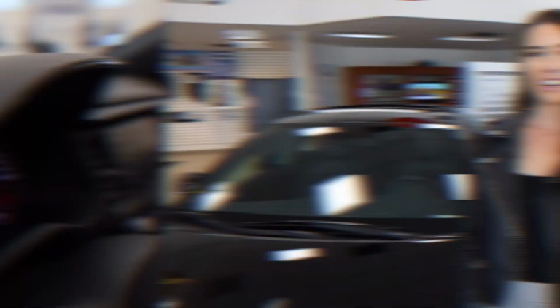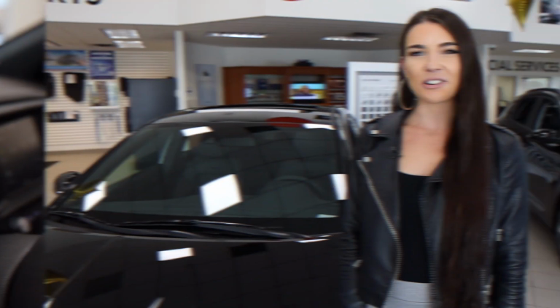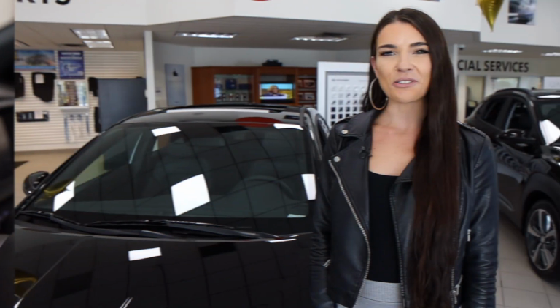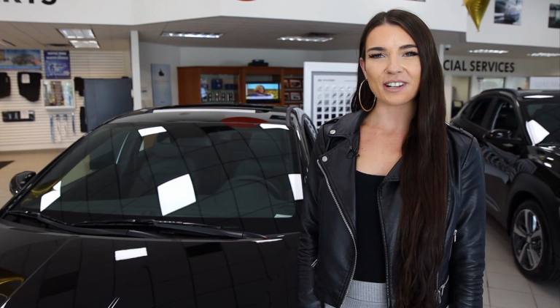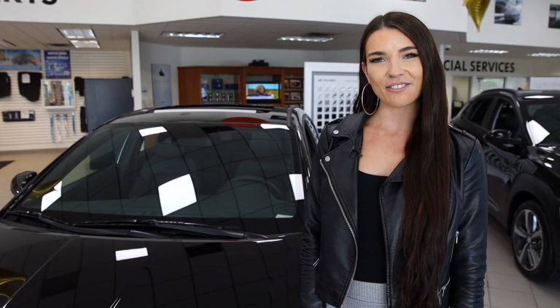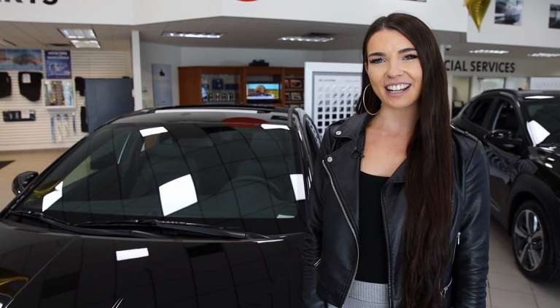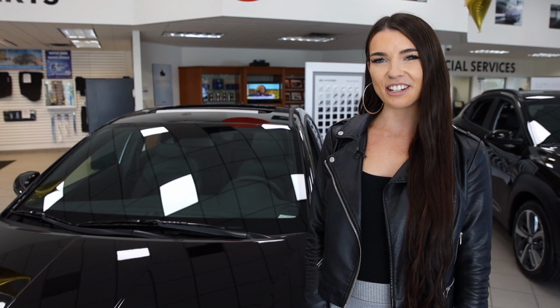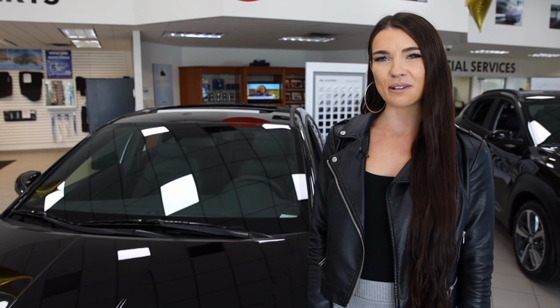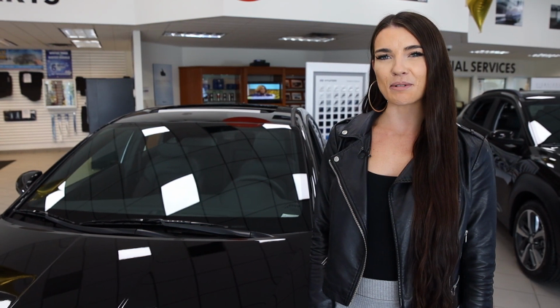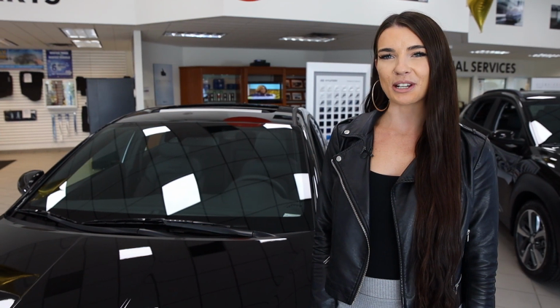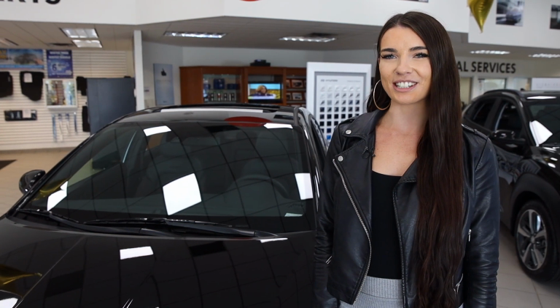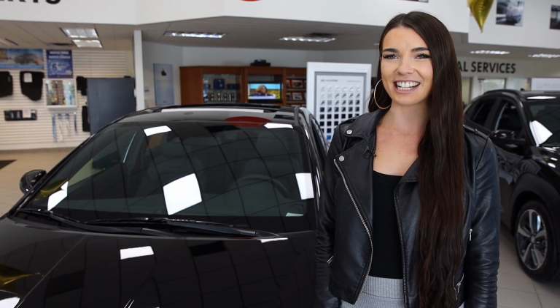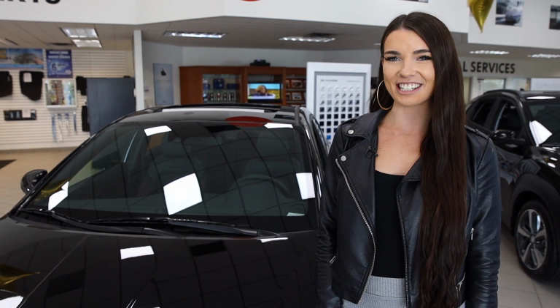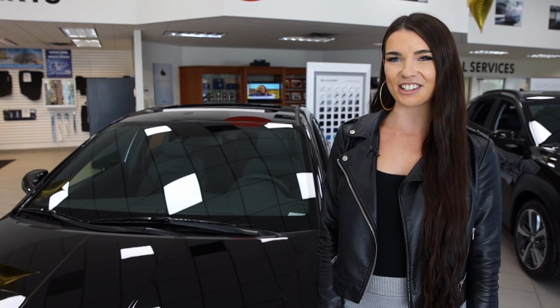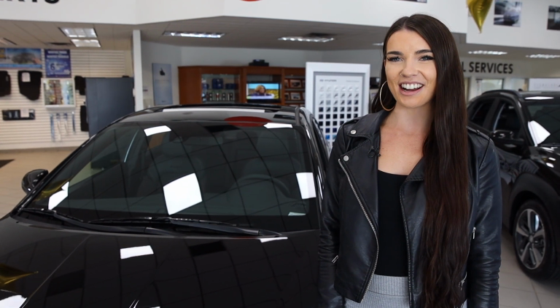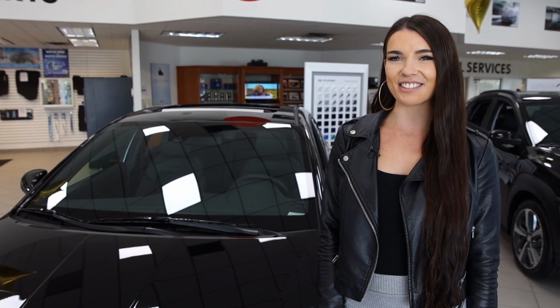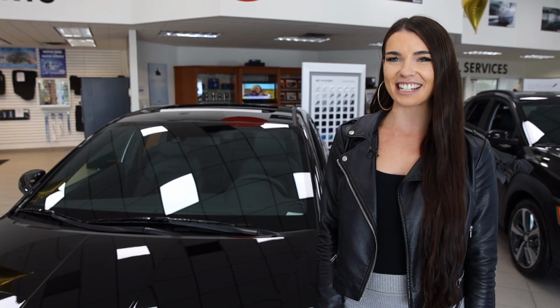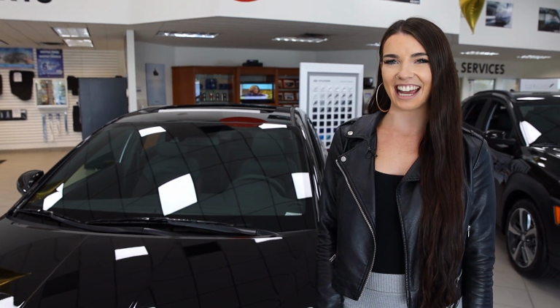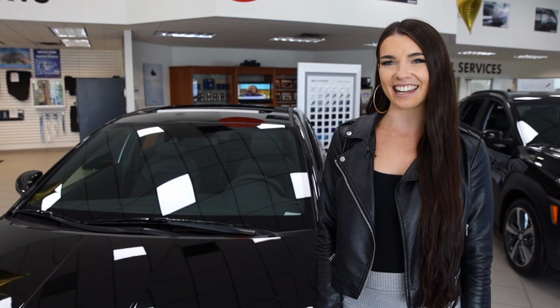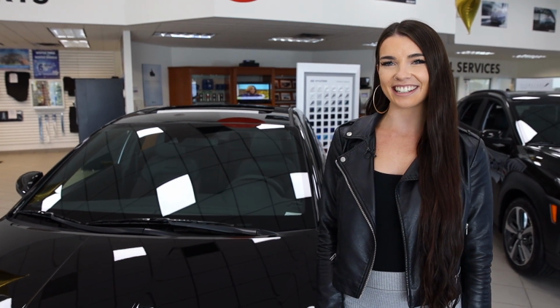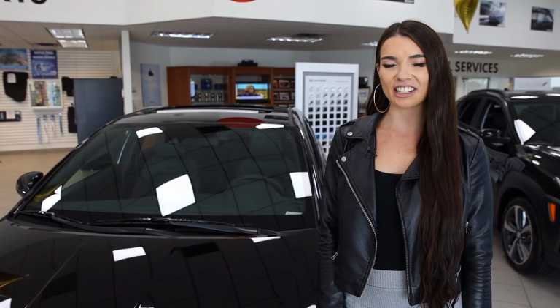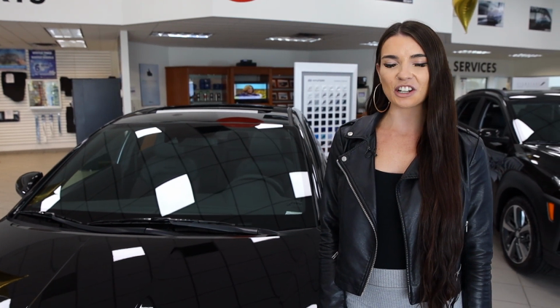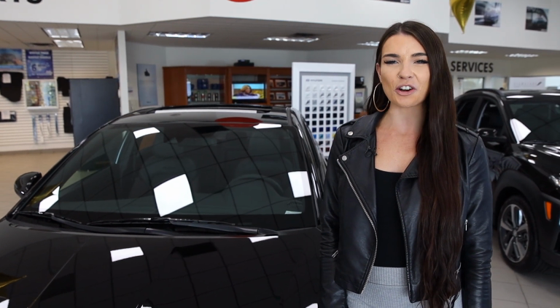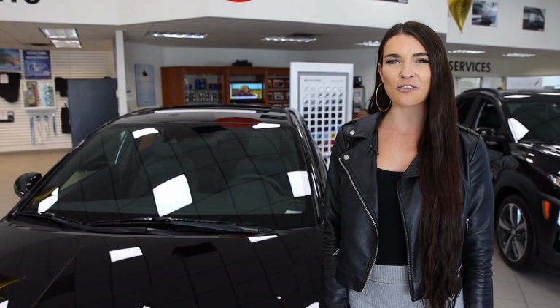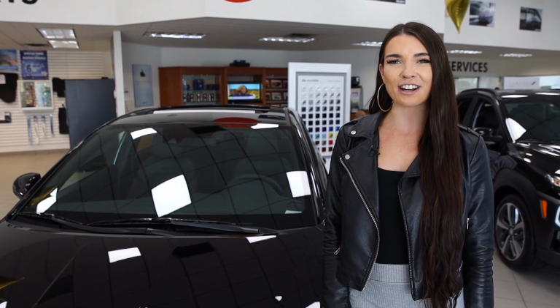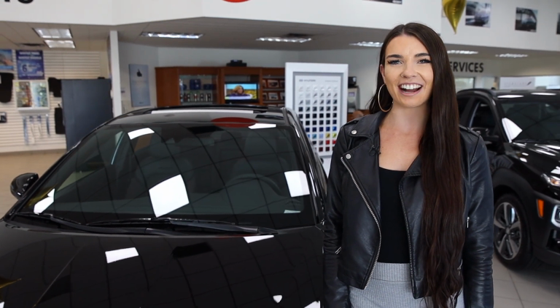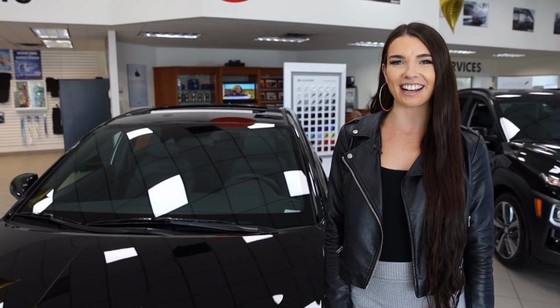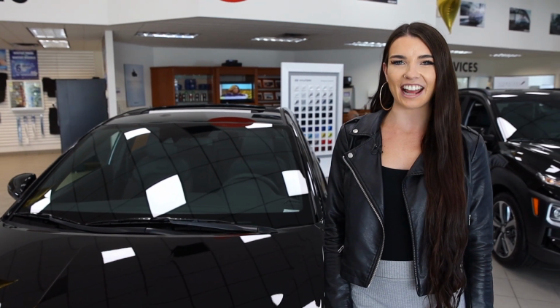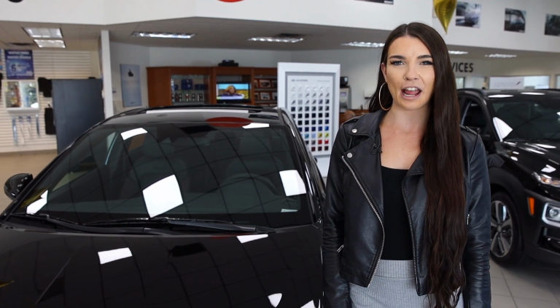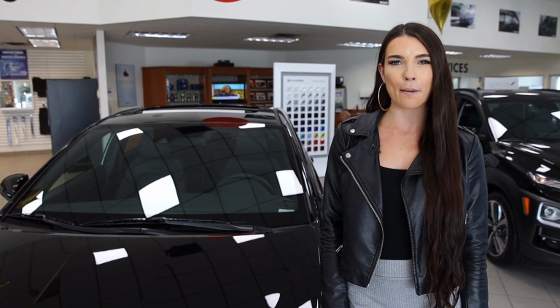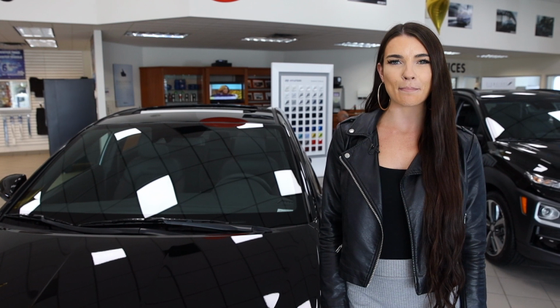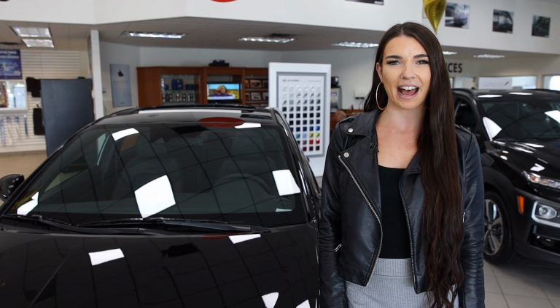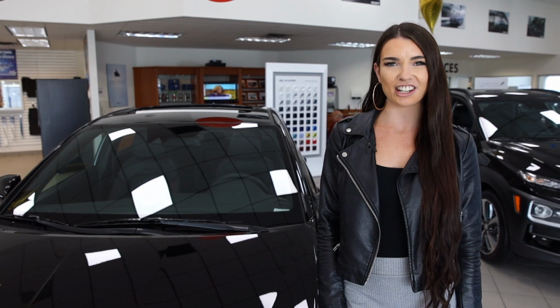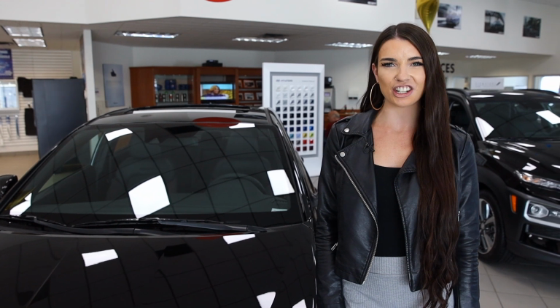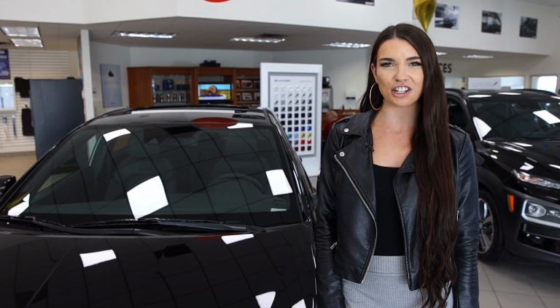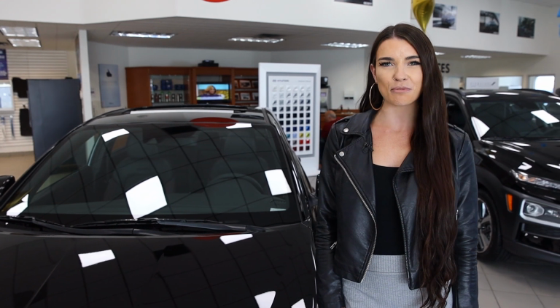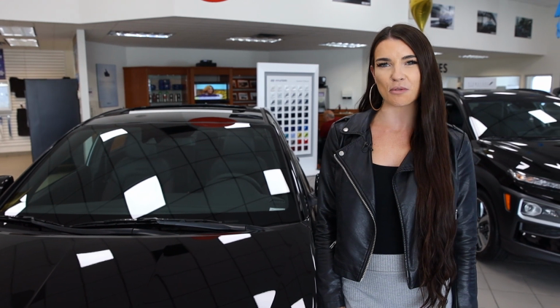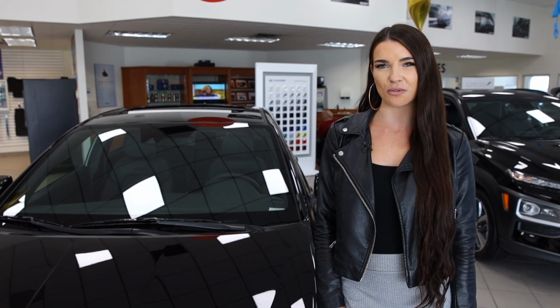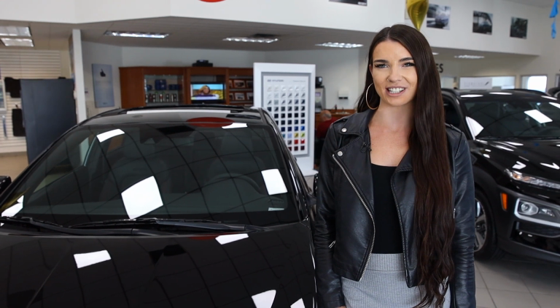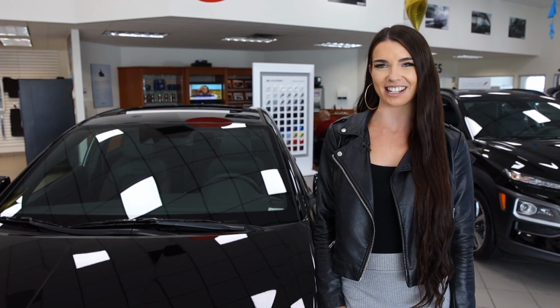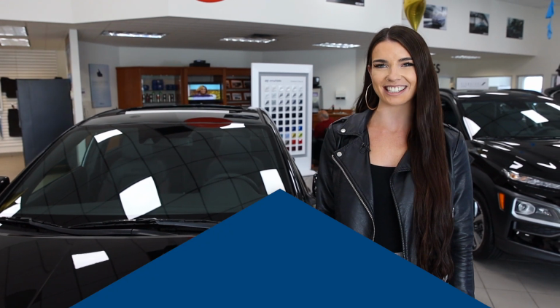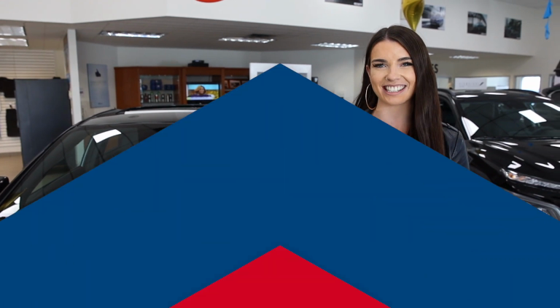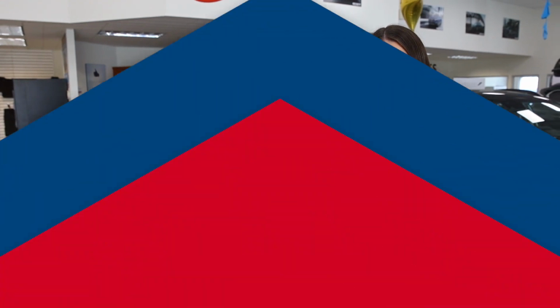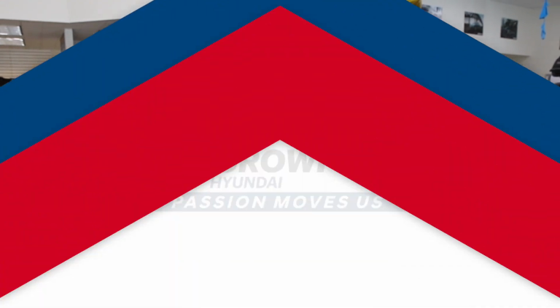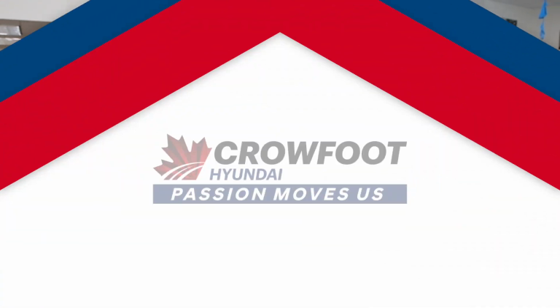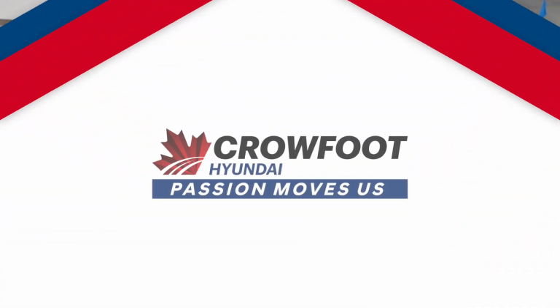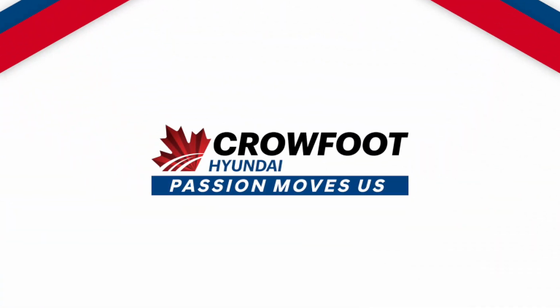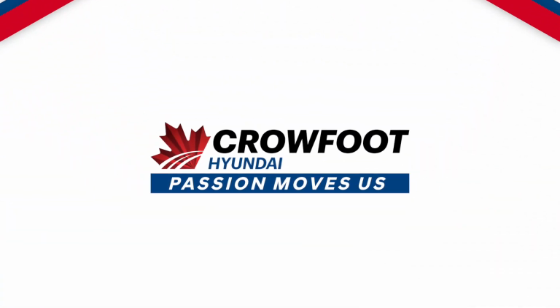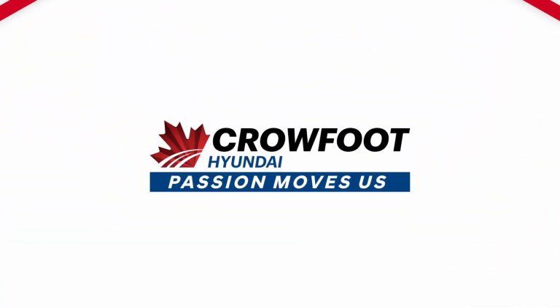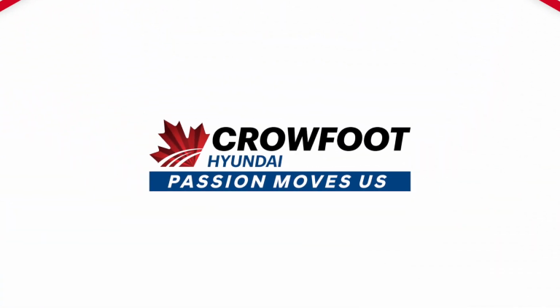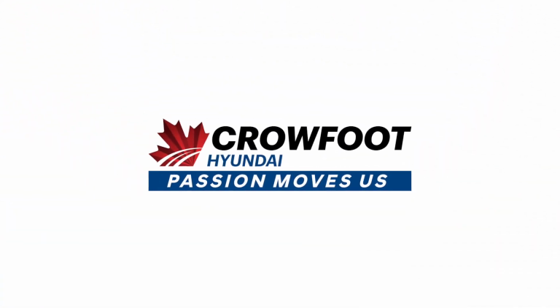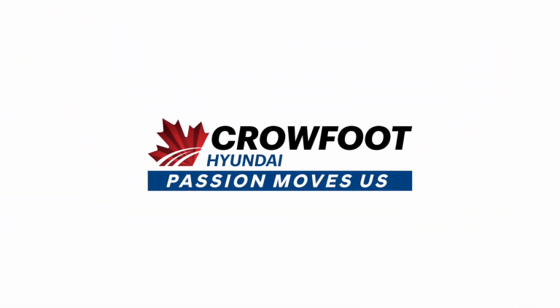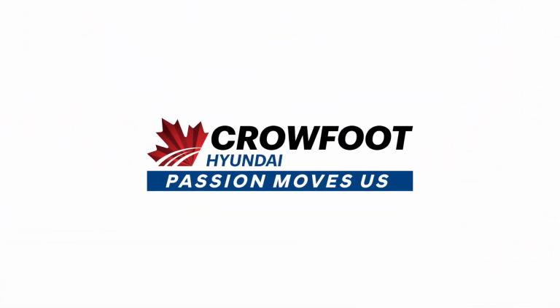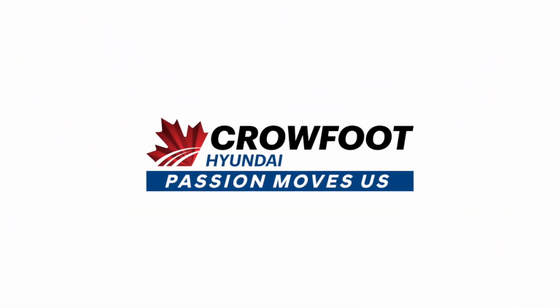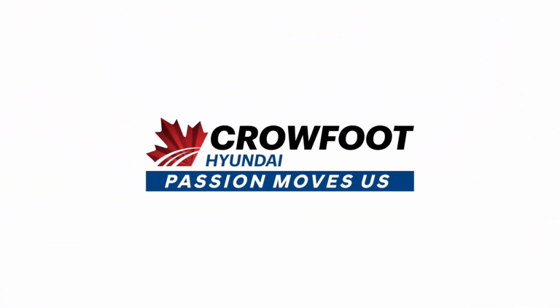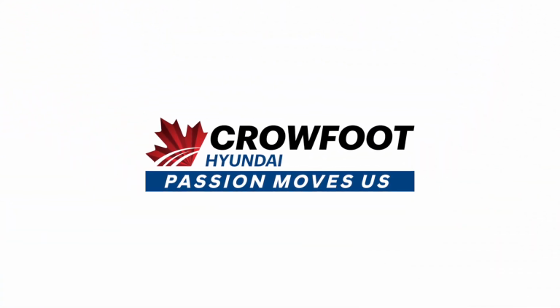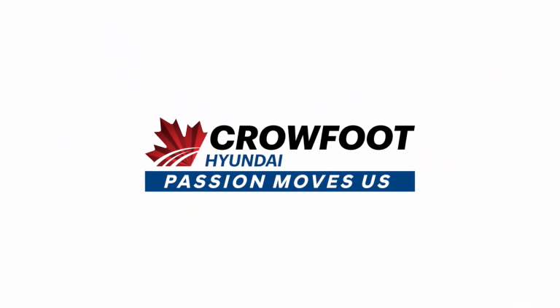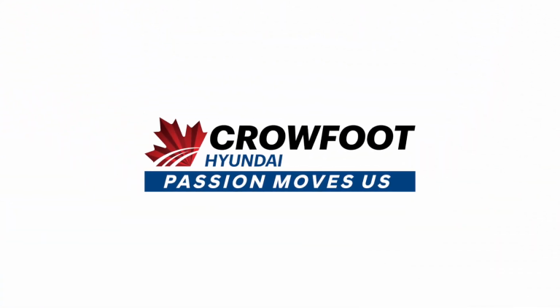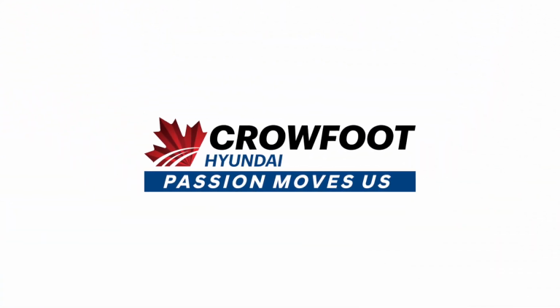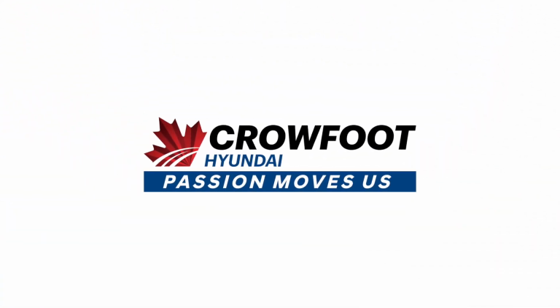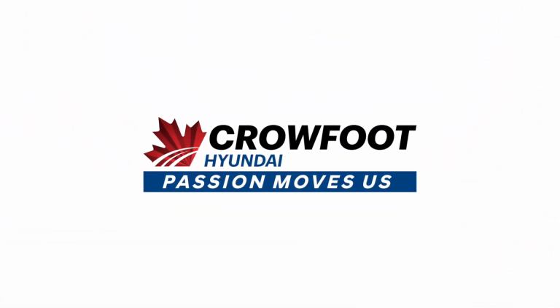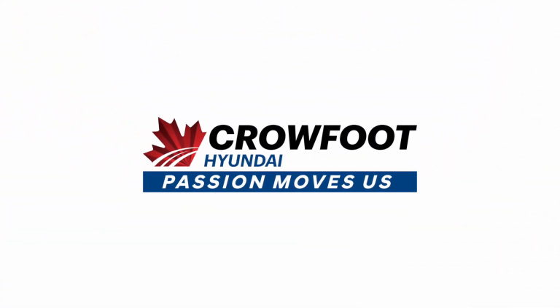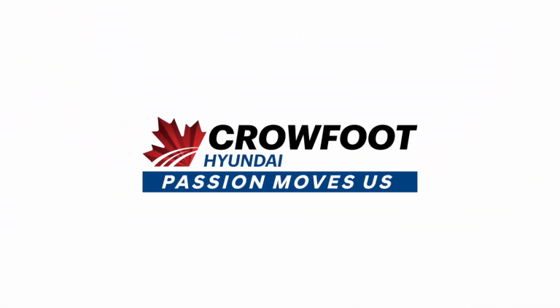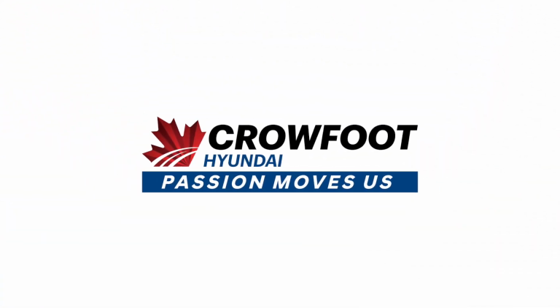We invite you to book your test drive today. Crowfoot Hyundai — Passion moves us. The Elantra Sport.